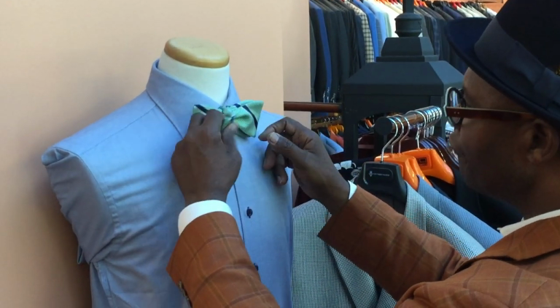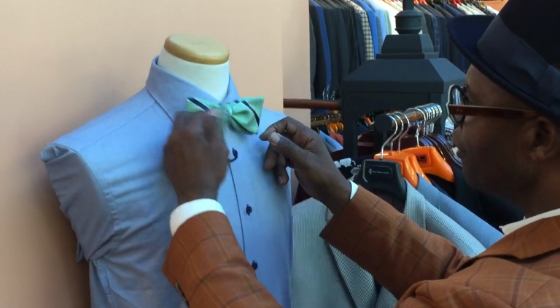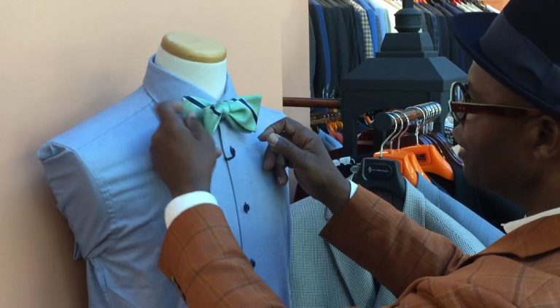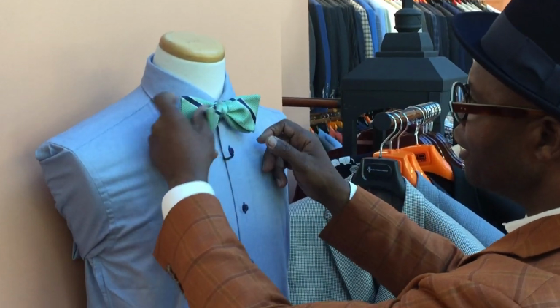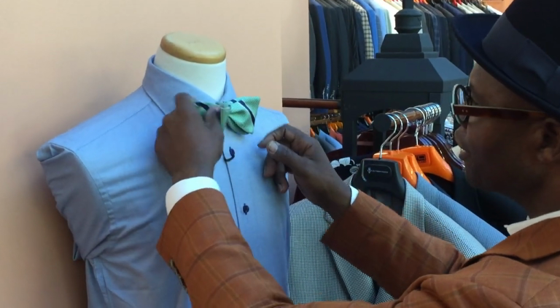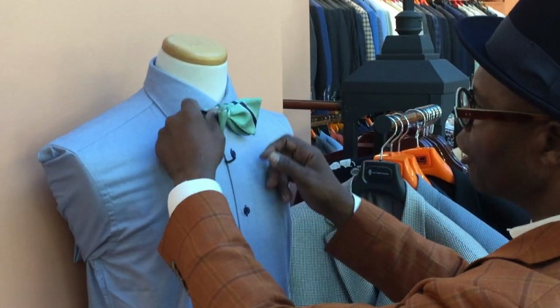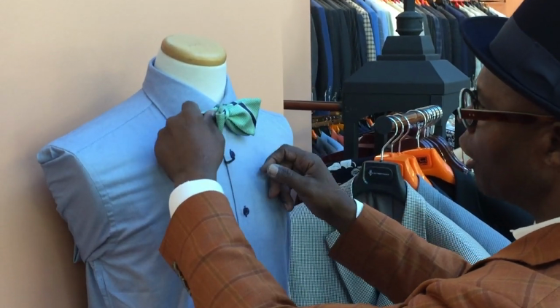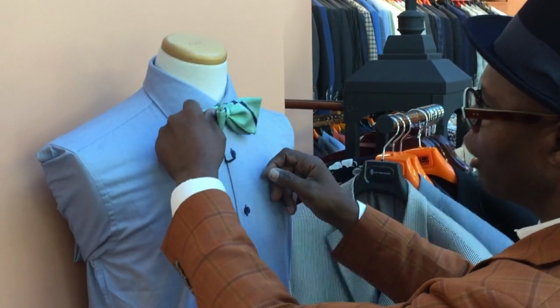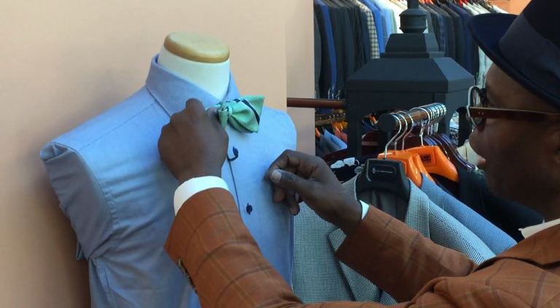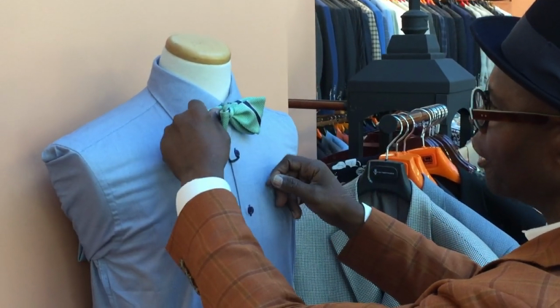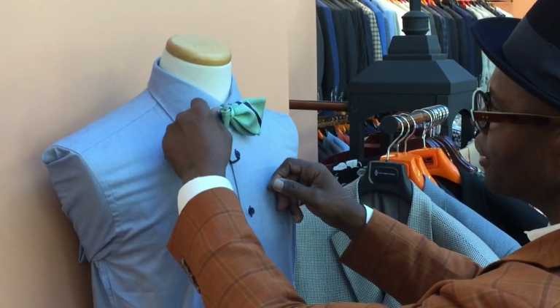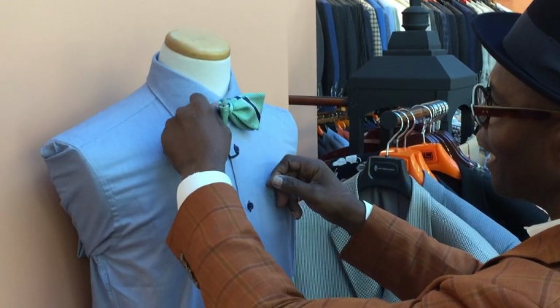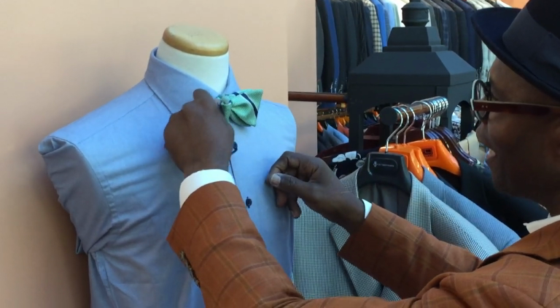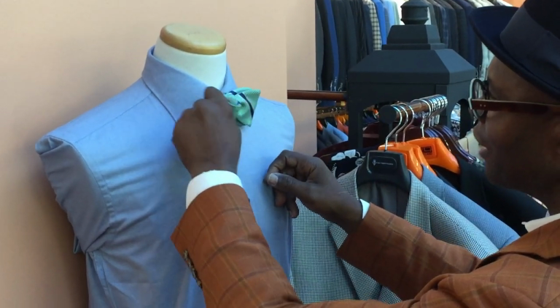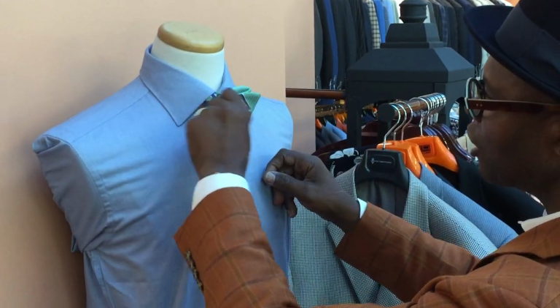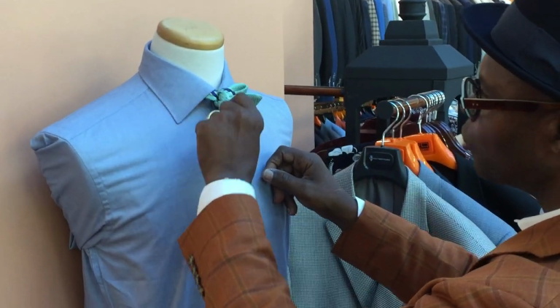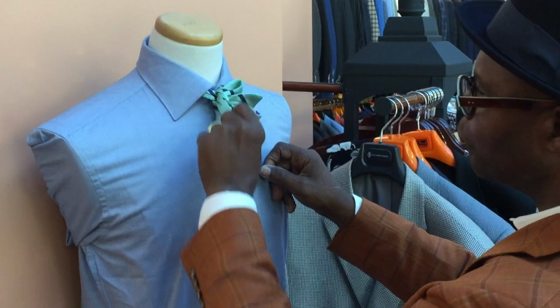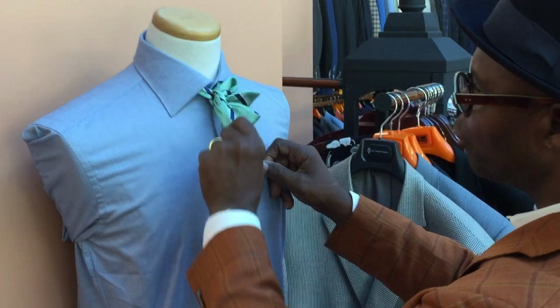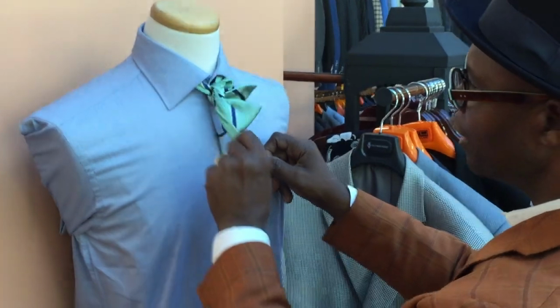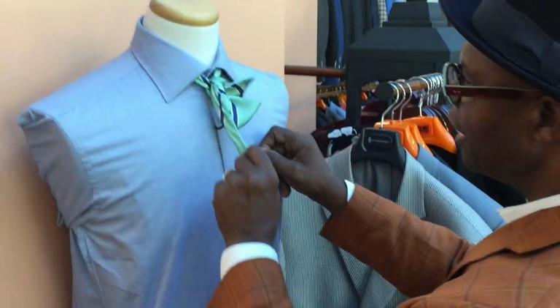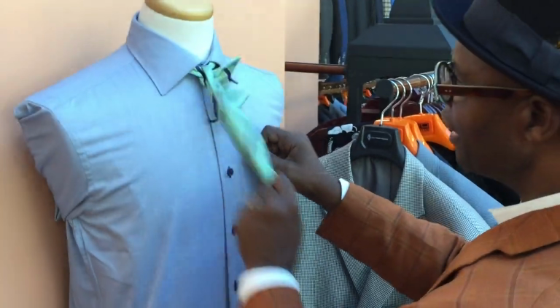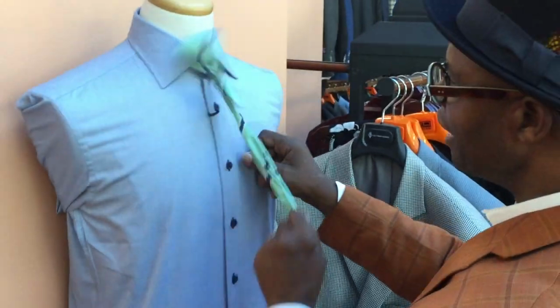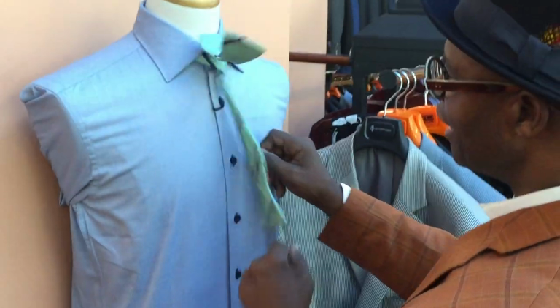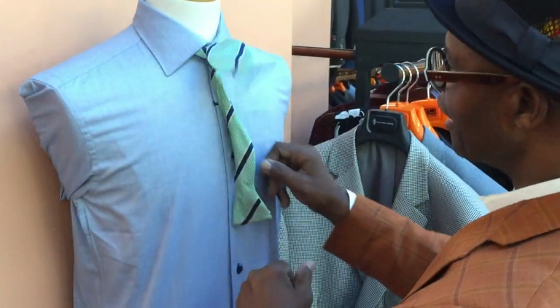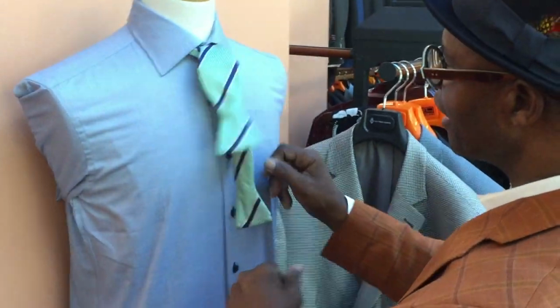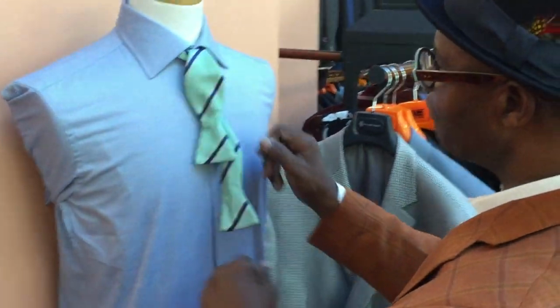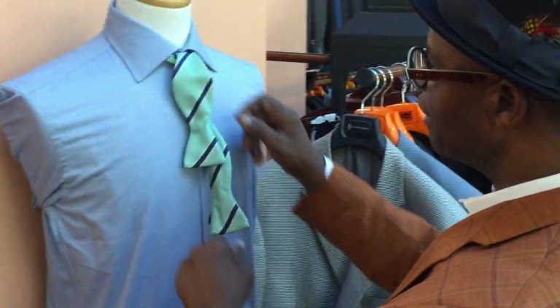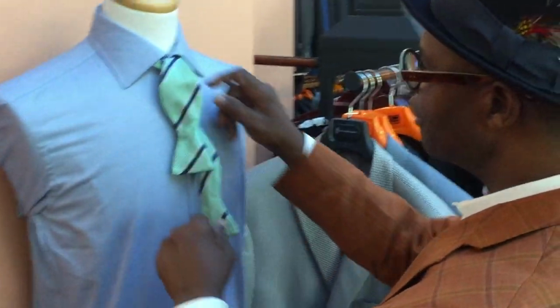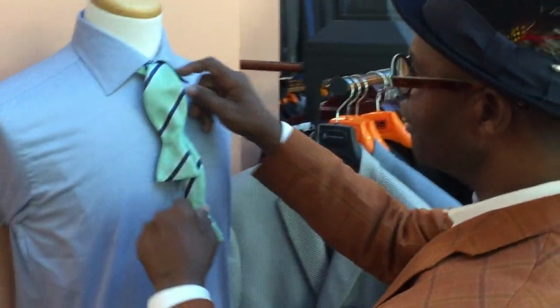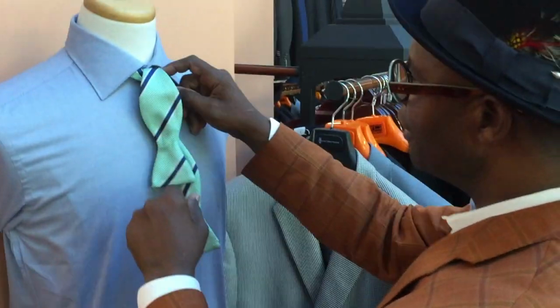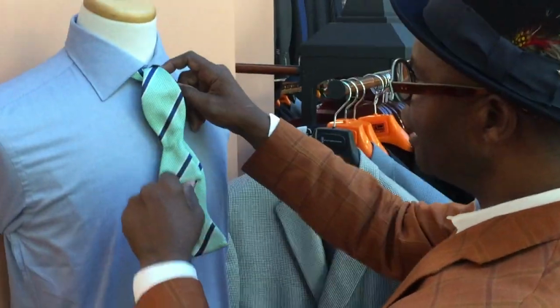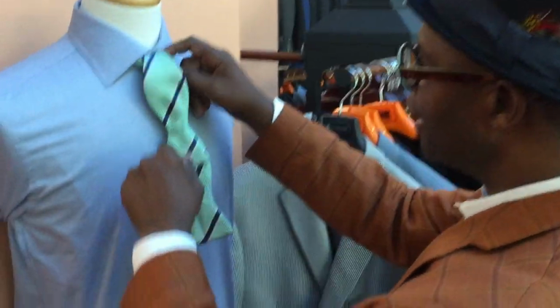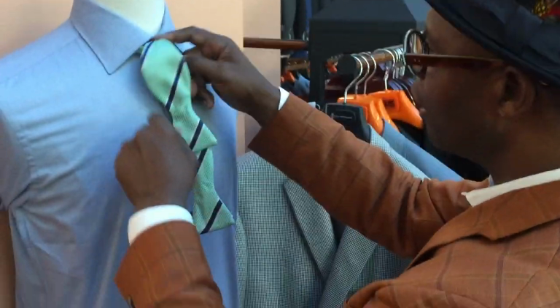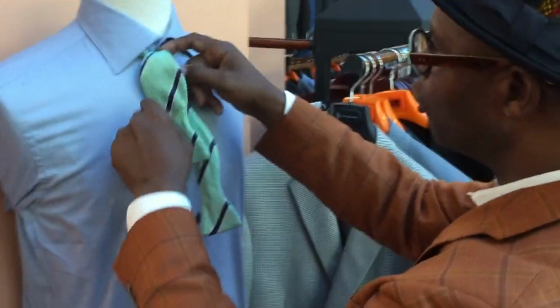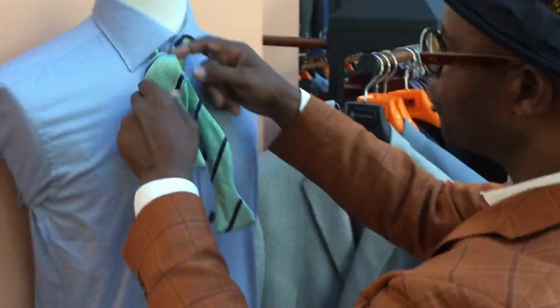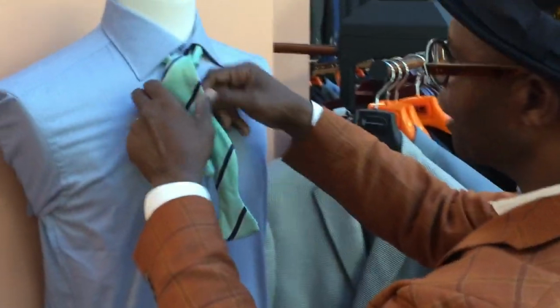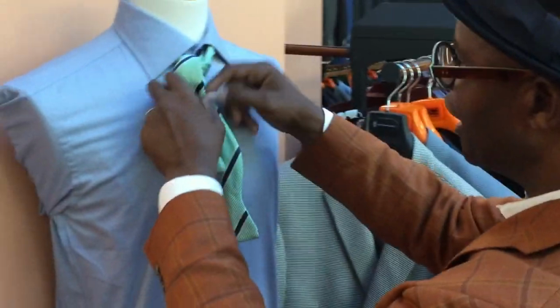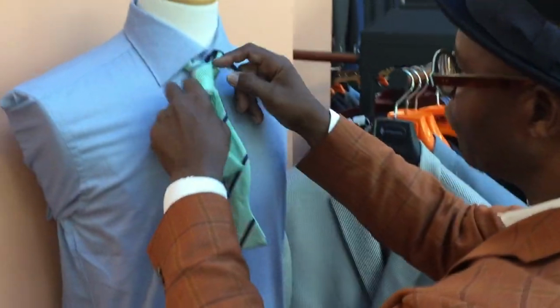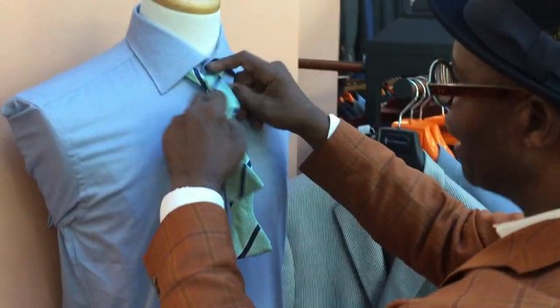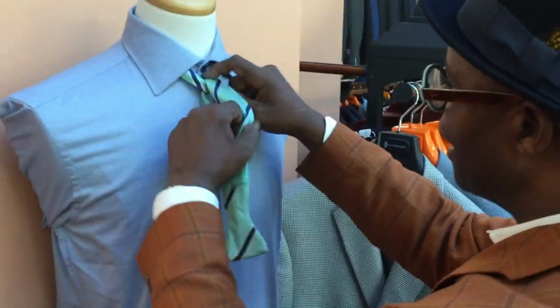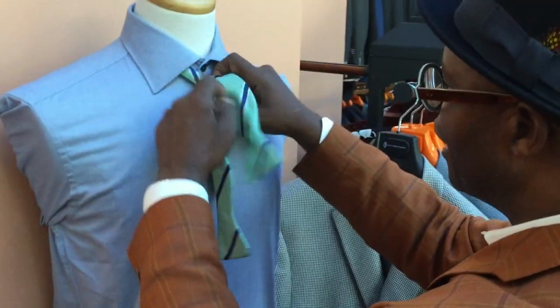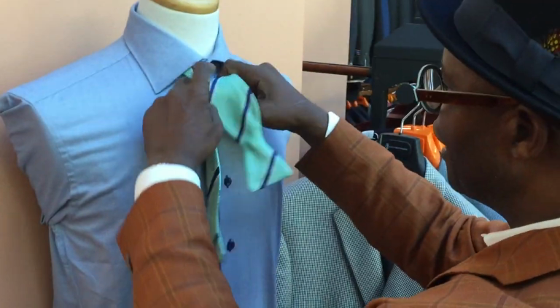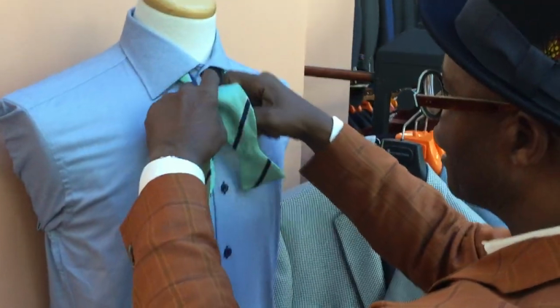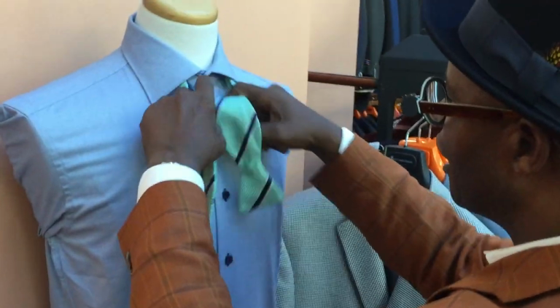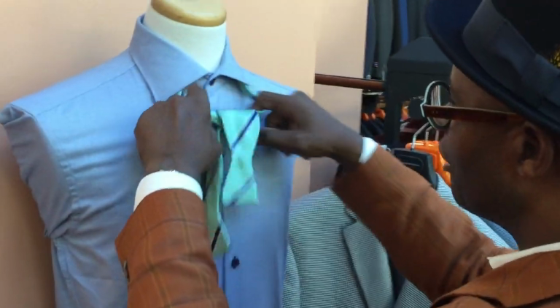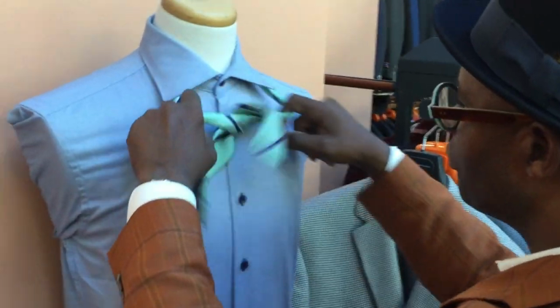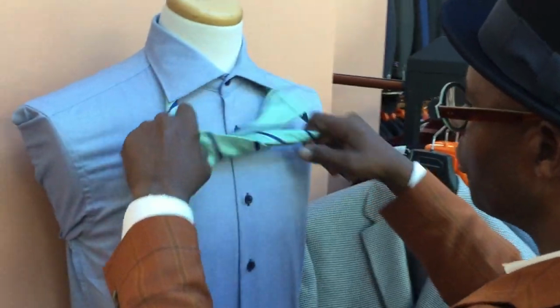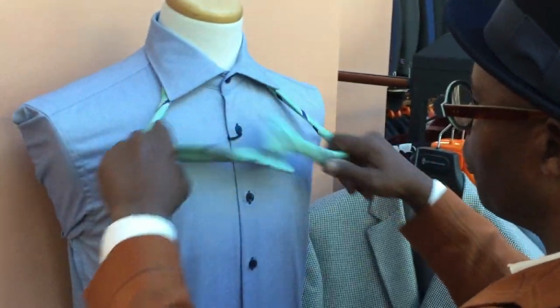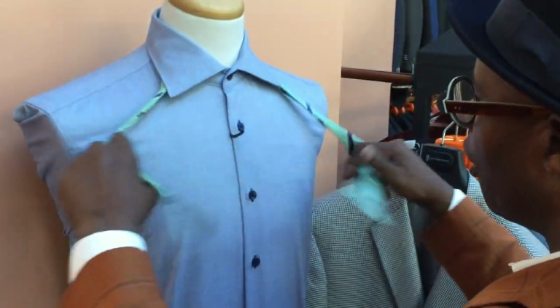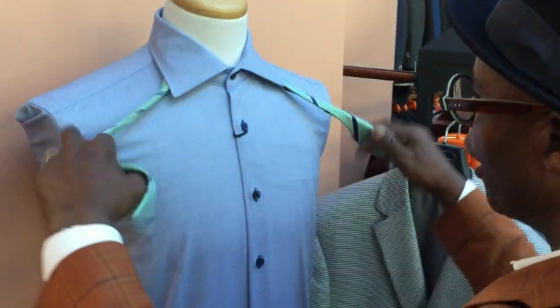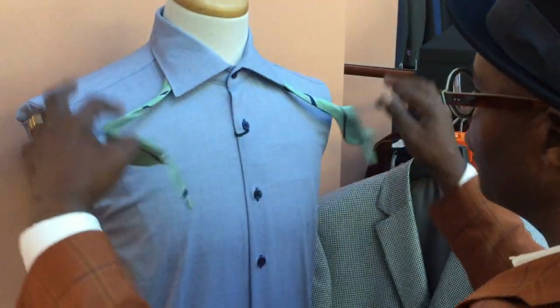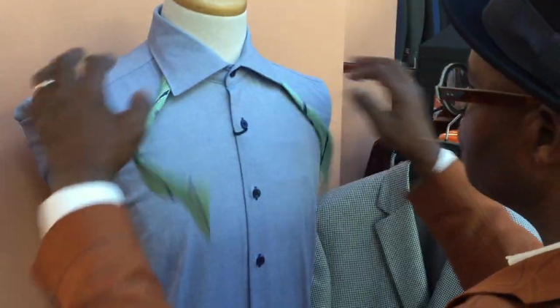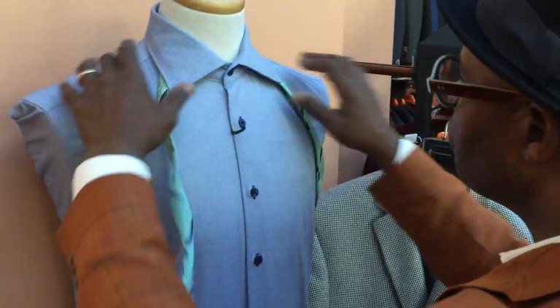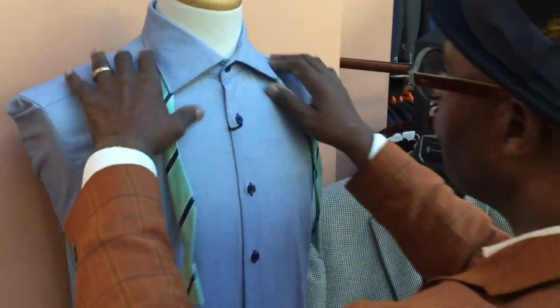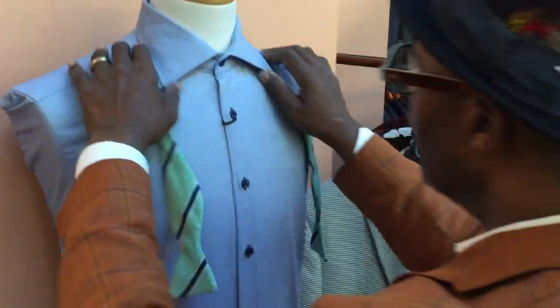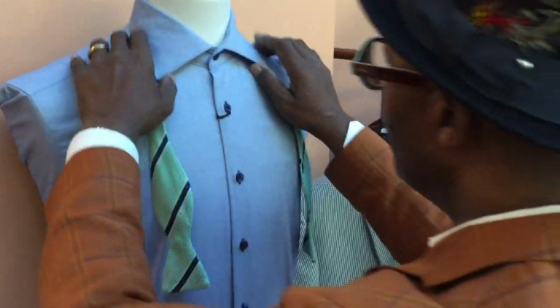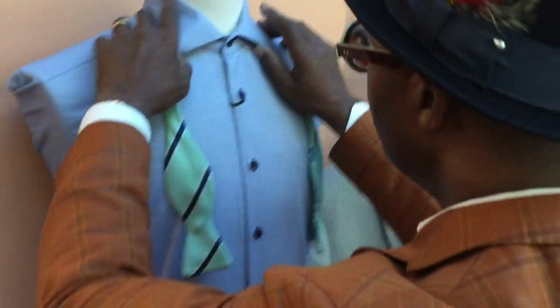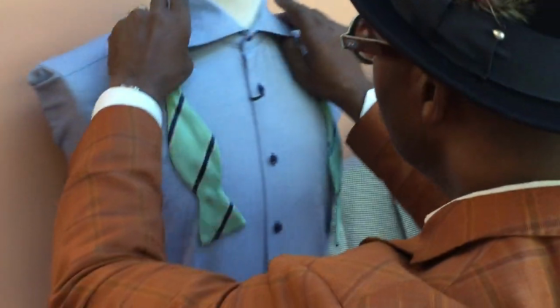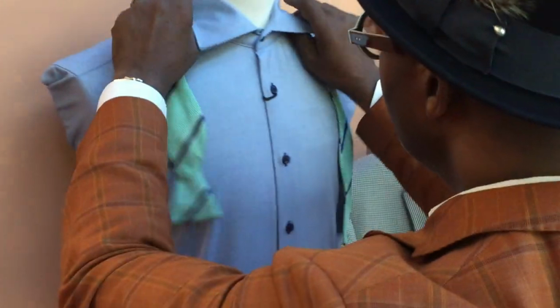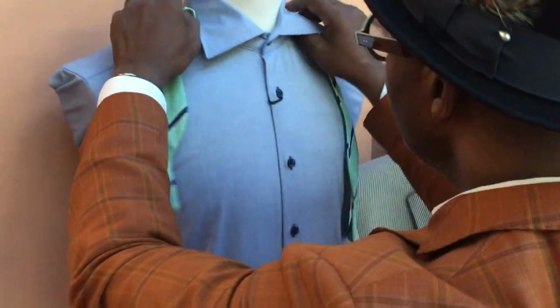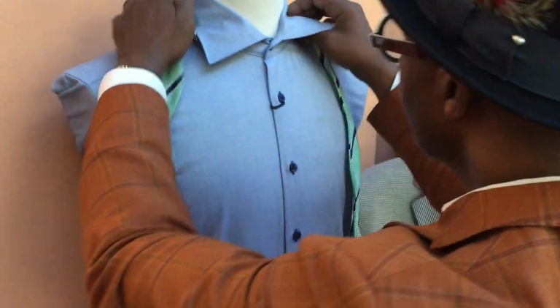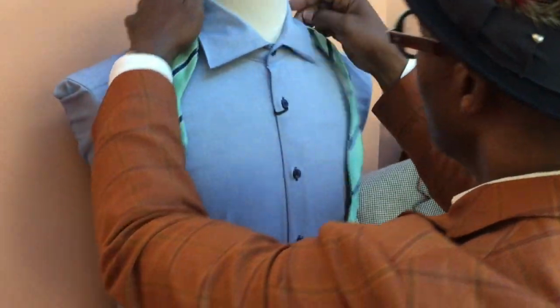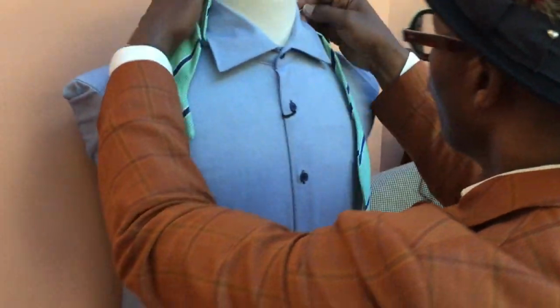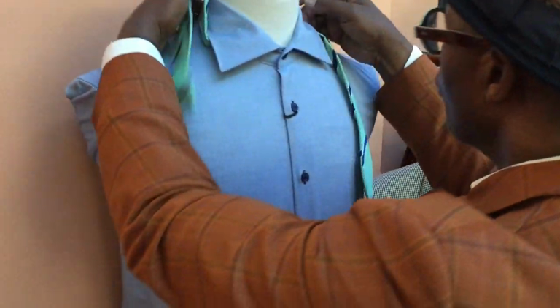If you need to untie, just pull any loose end of it and it comes apart.